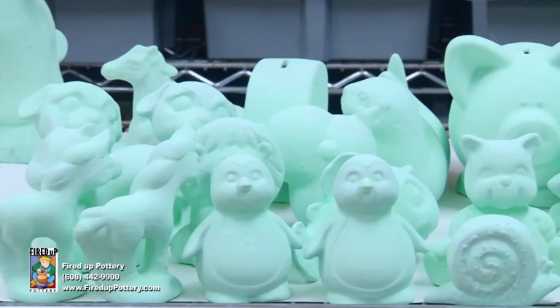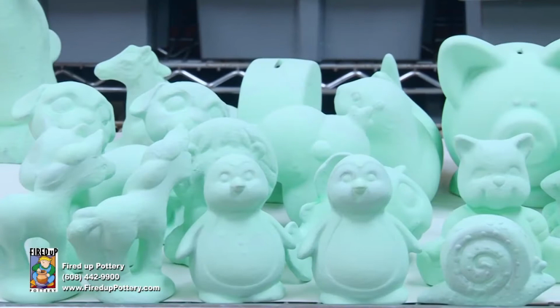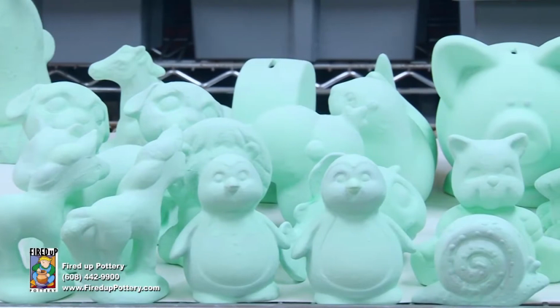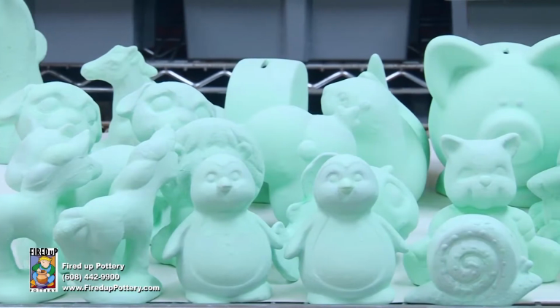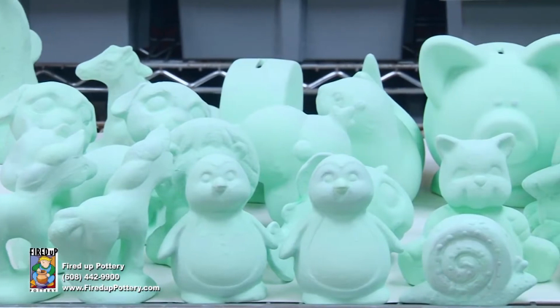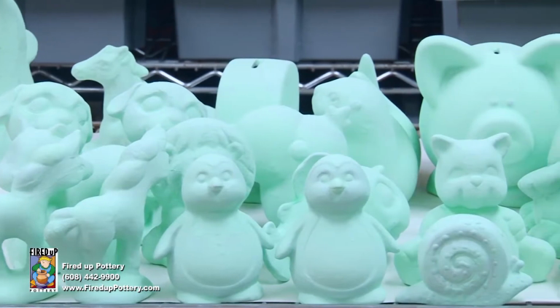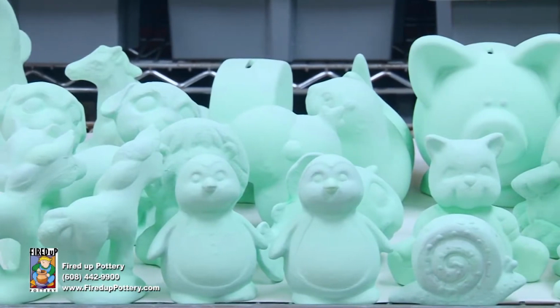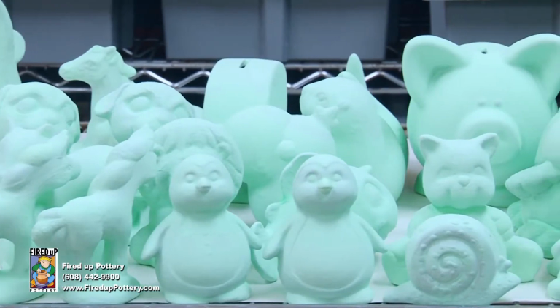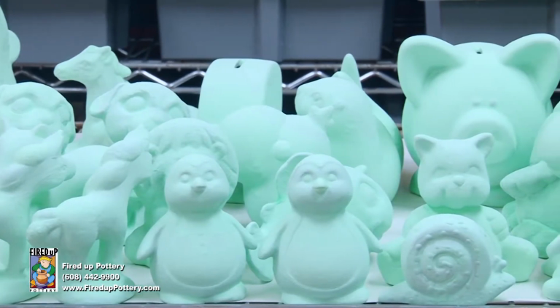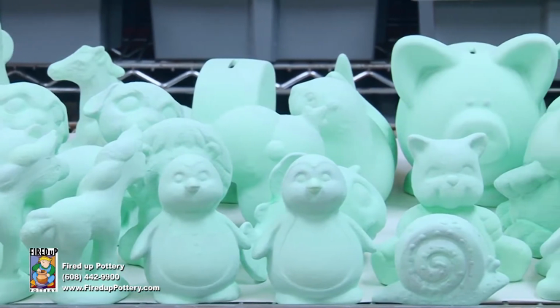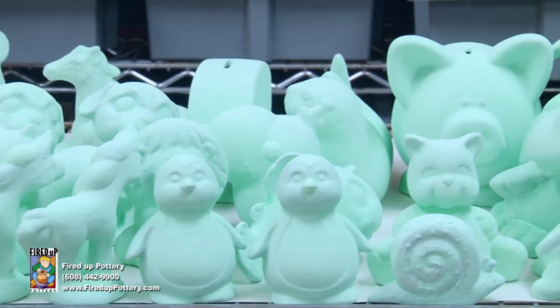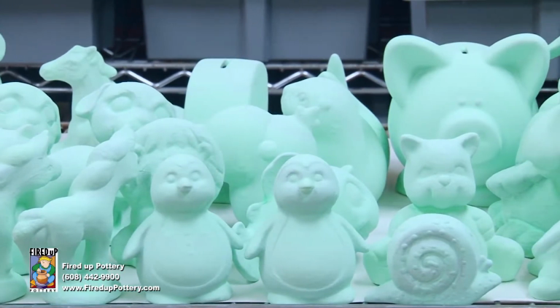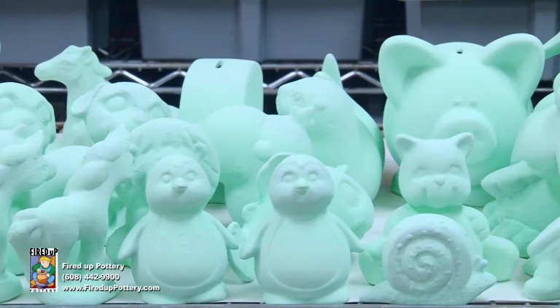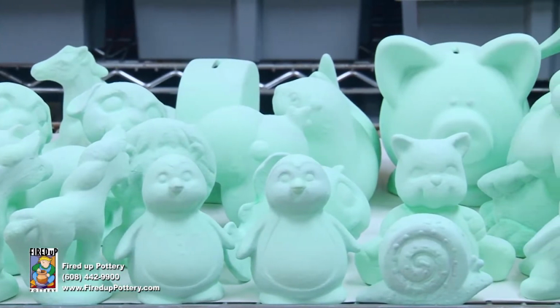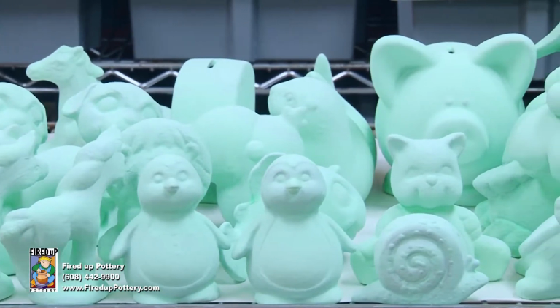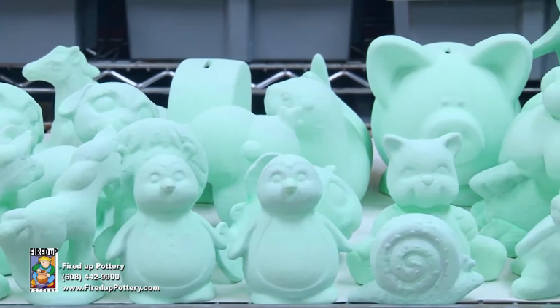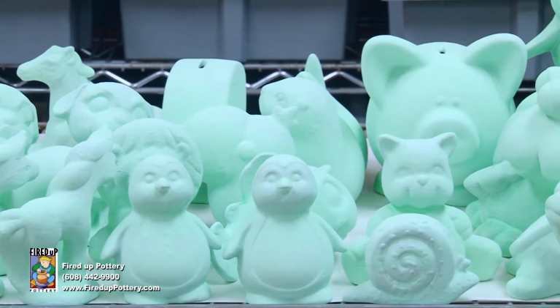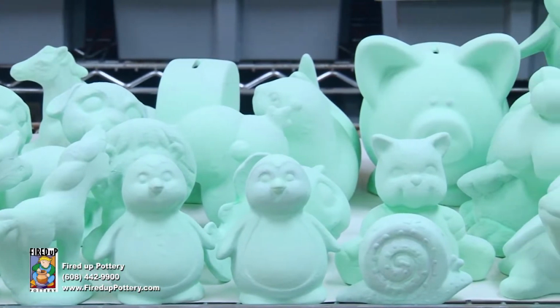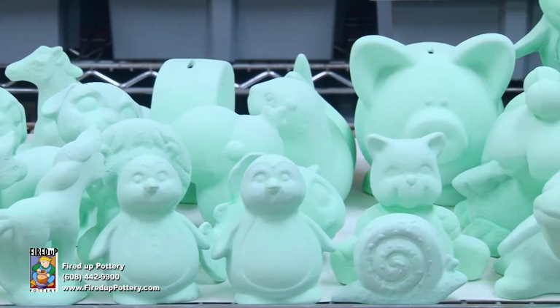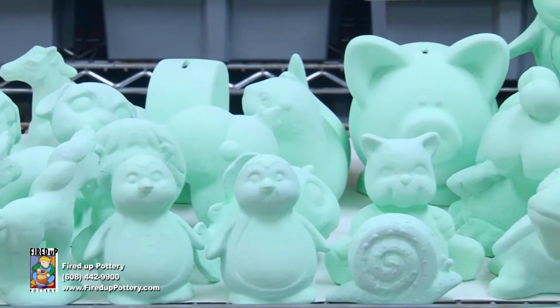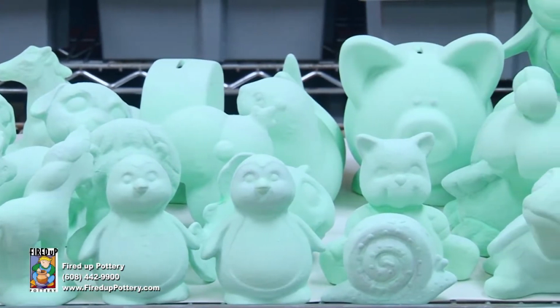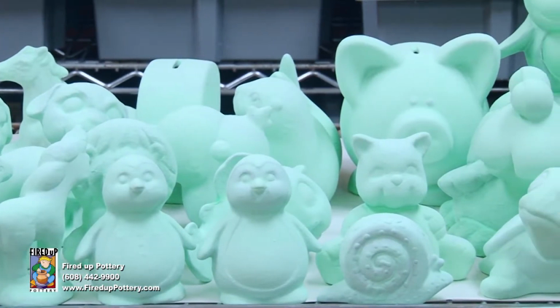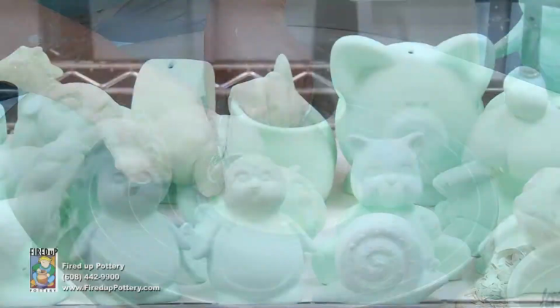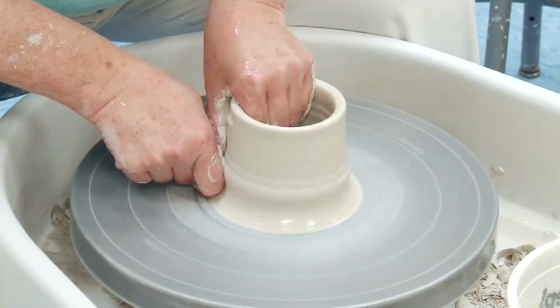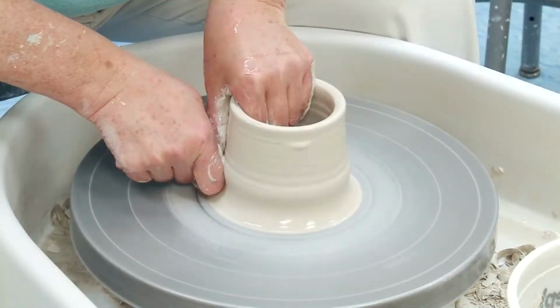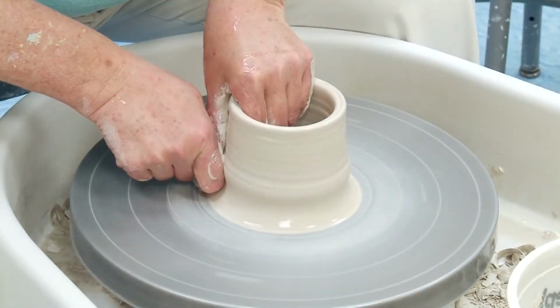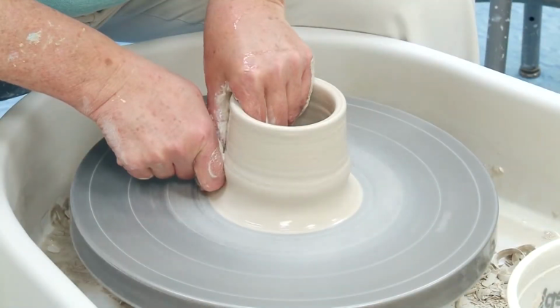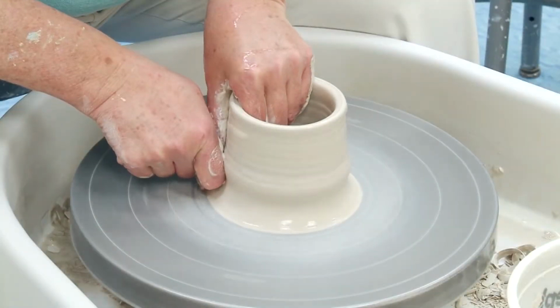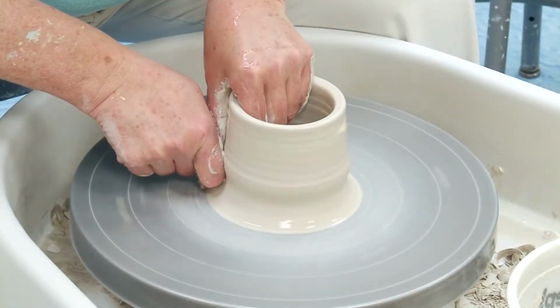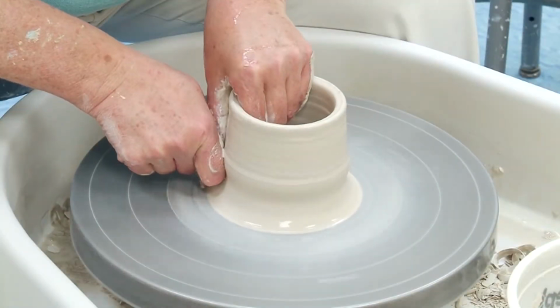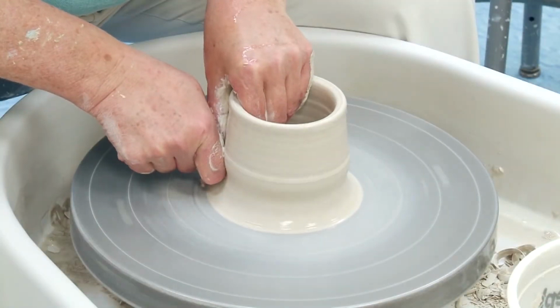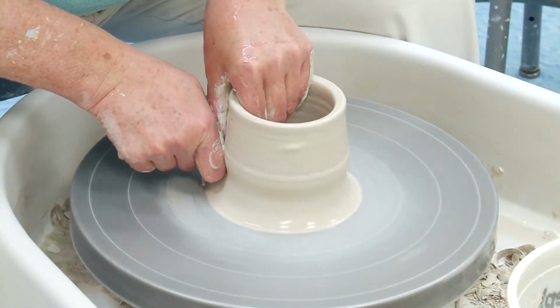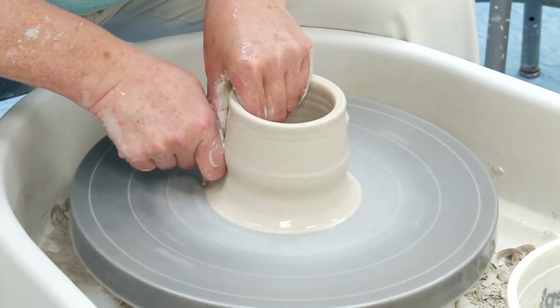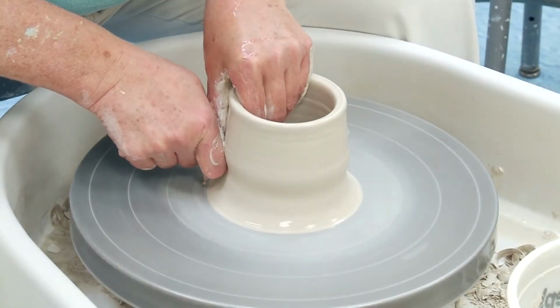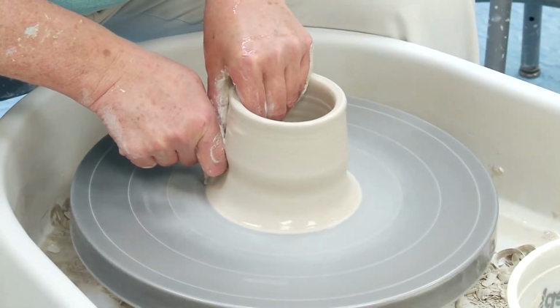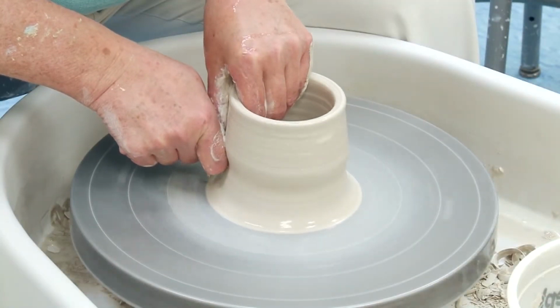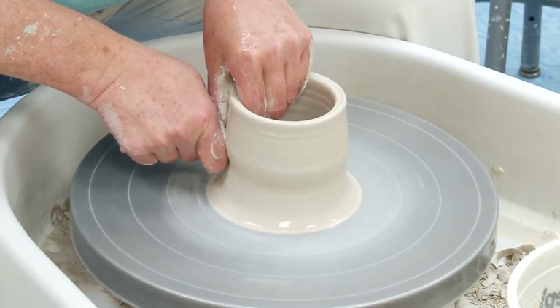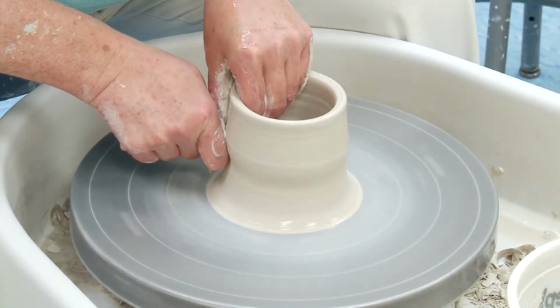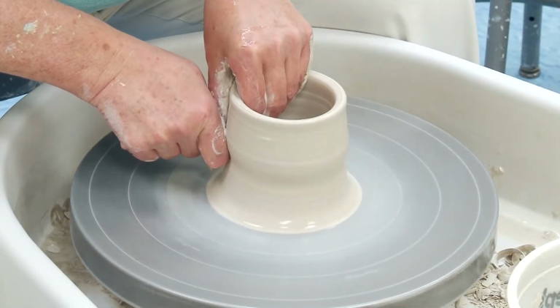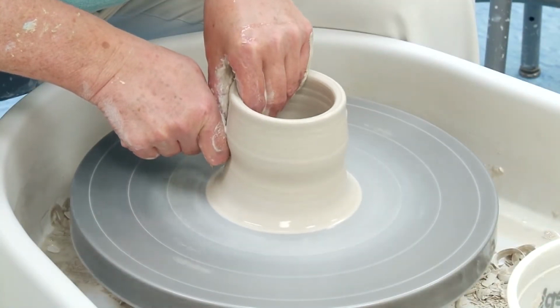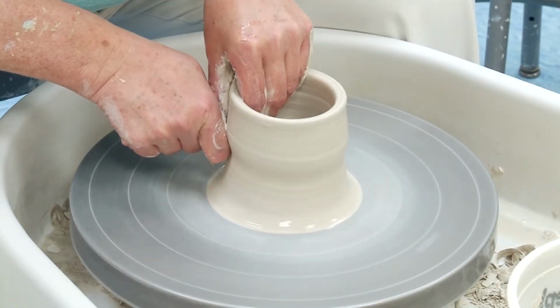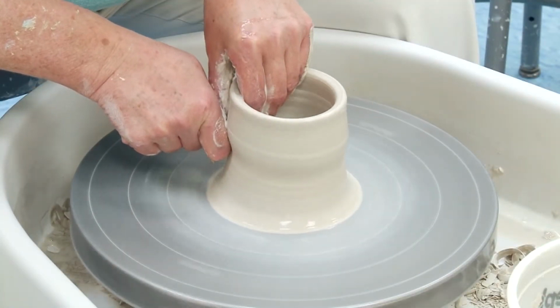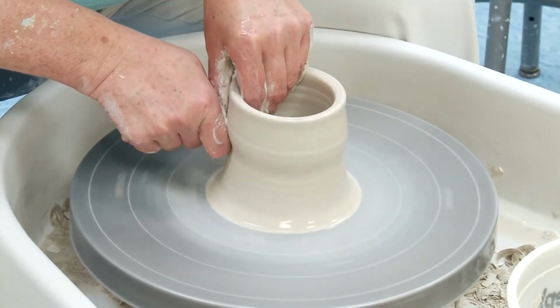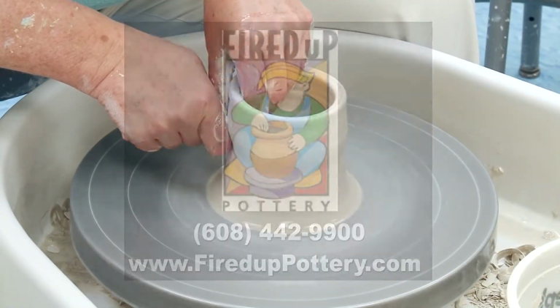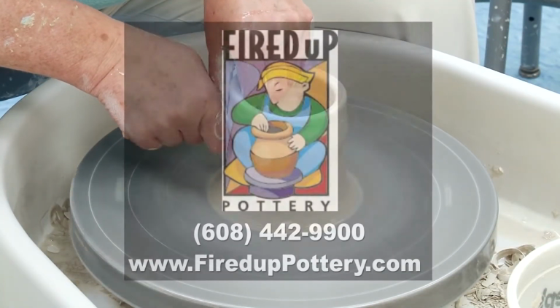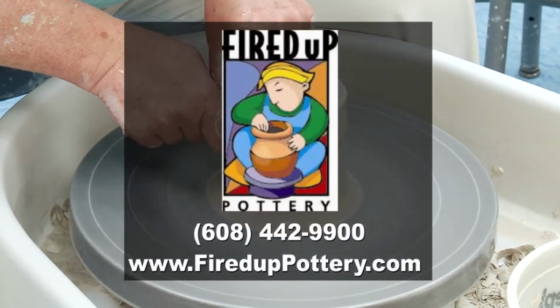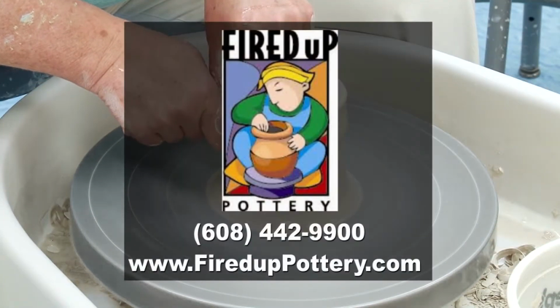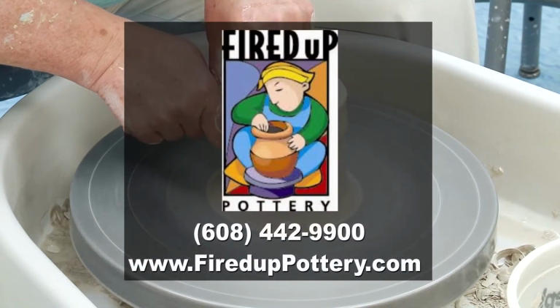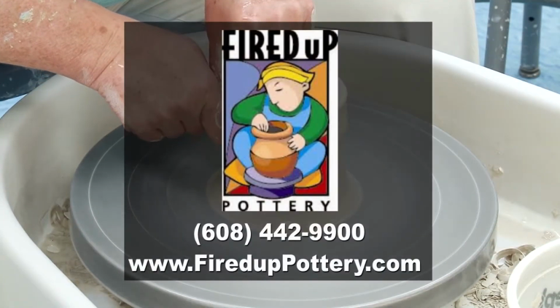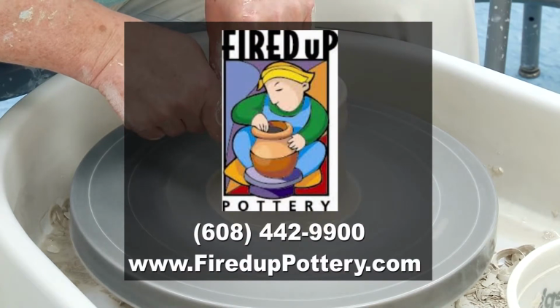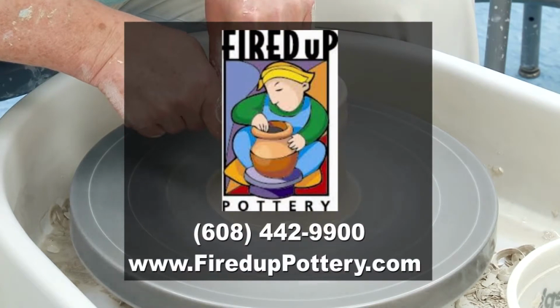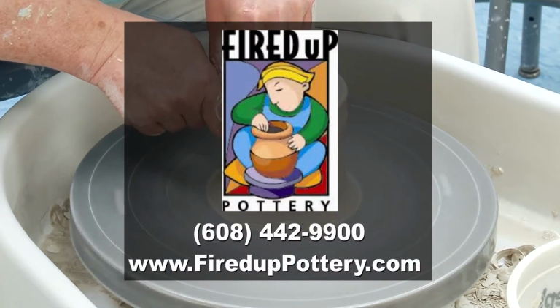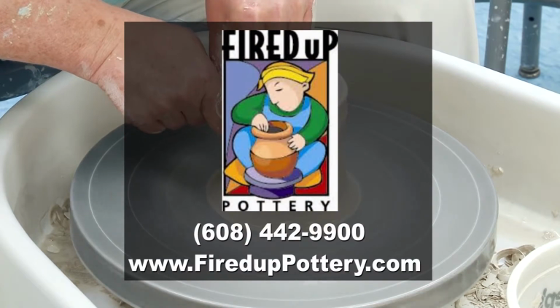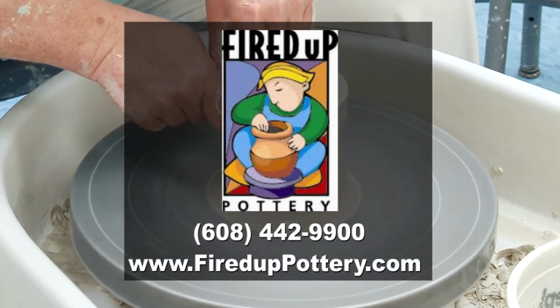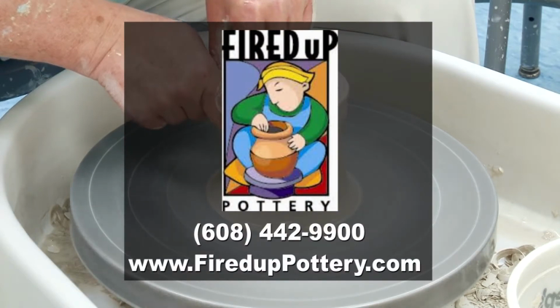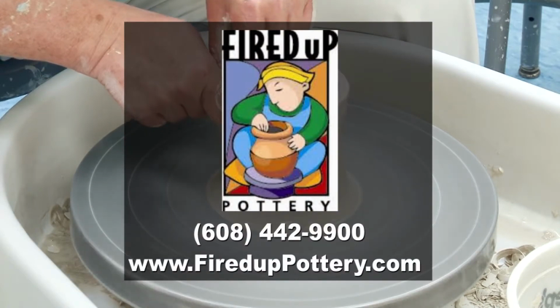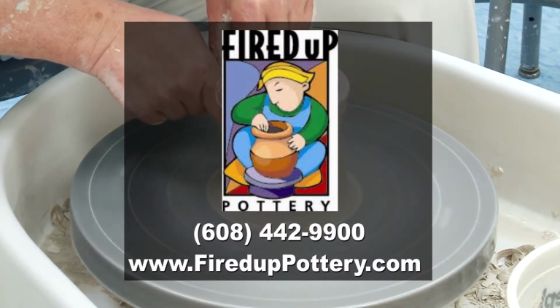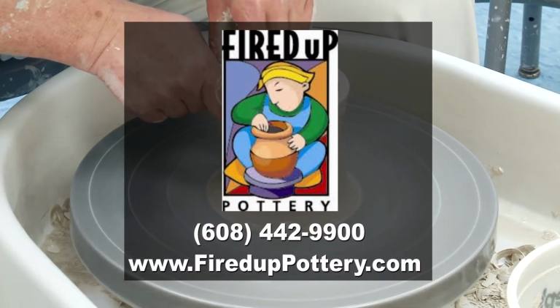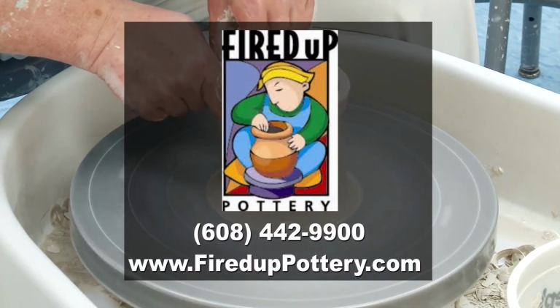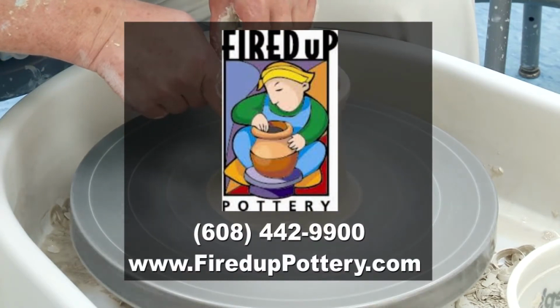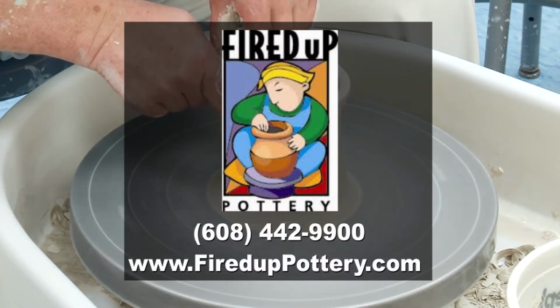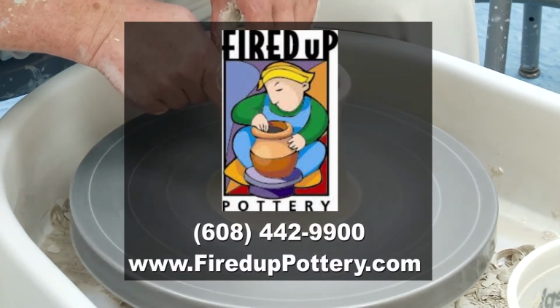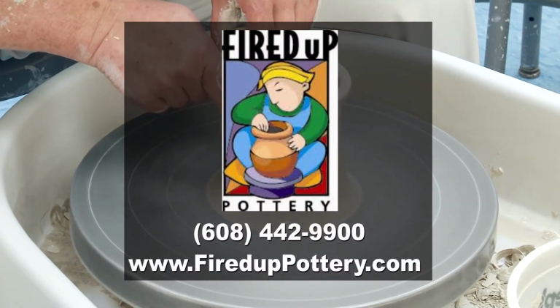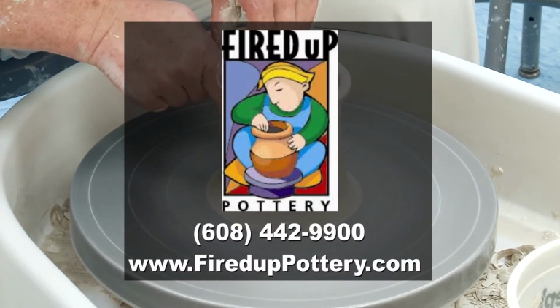Create something beautiful at Fired Up Pottery. Fired Up Pottery — walk in, make art, create memories.